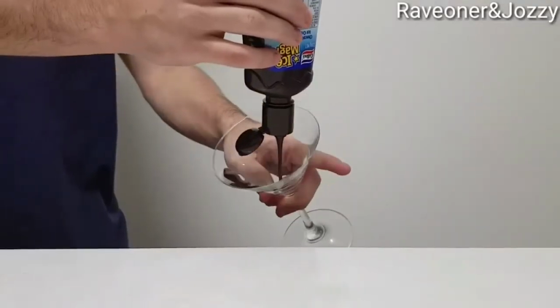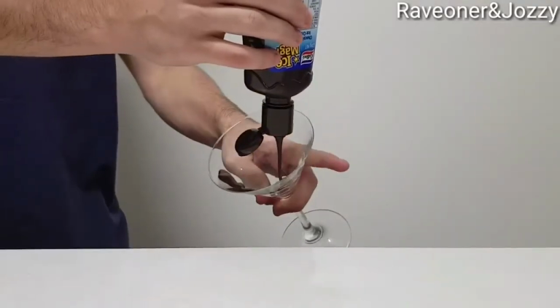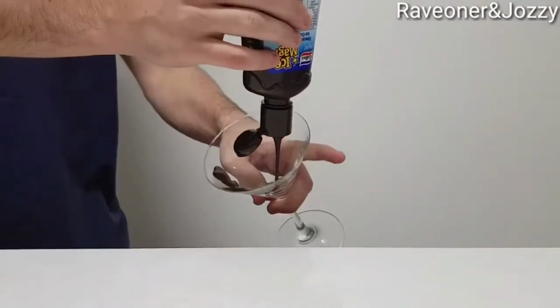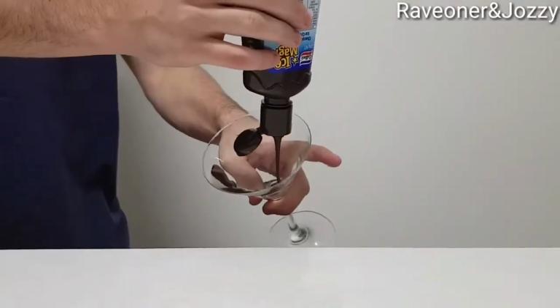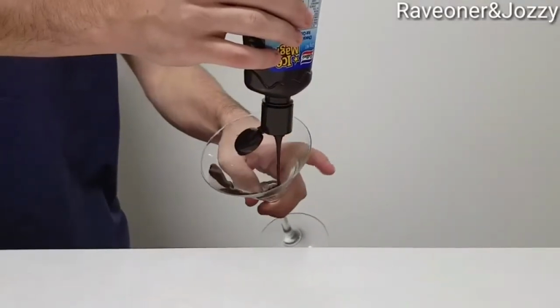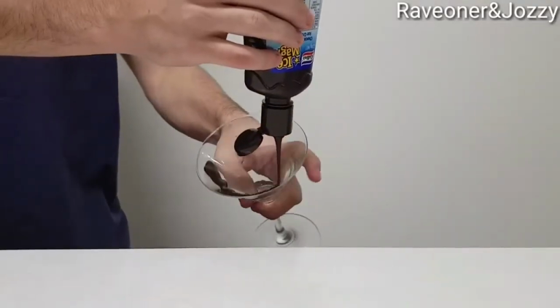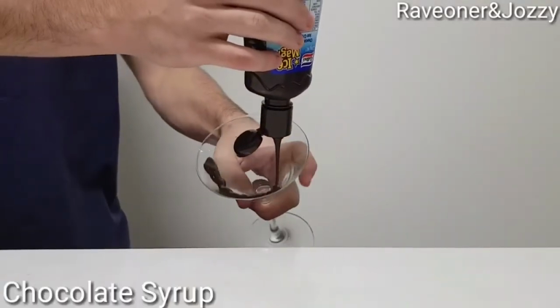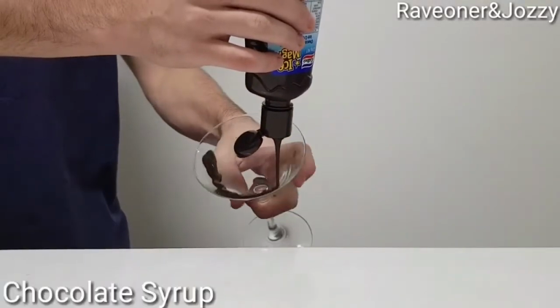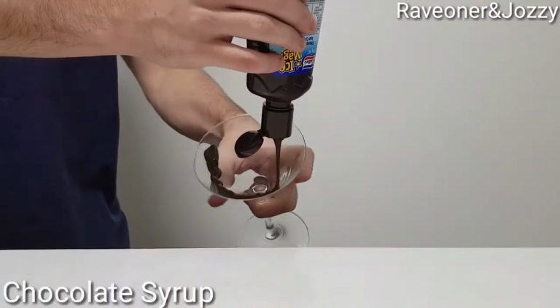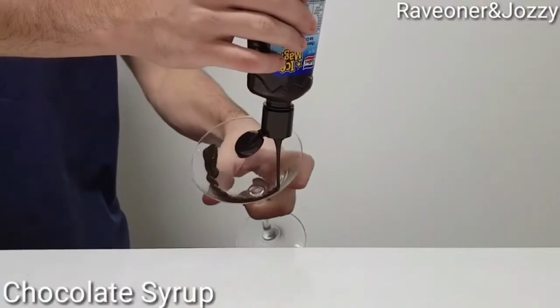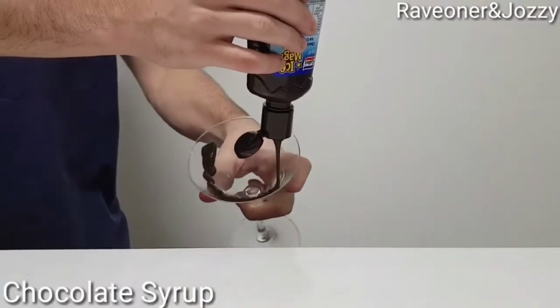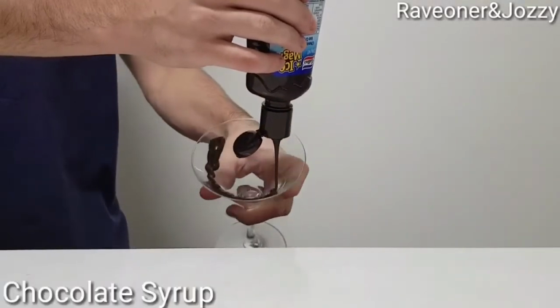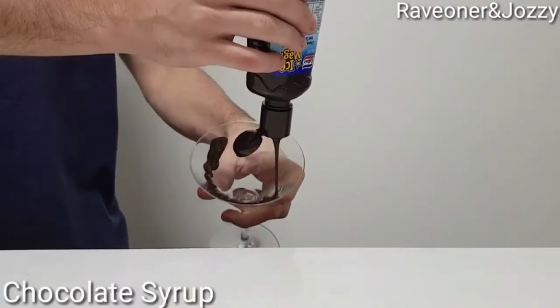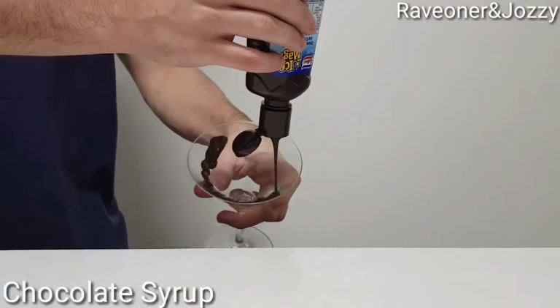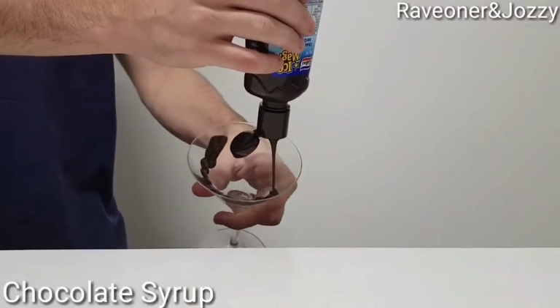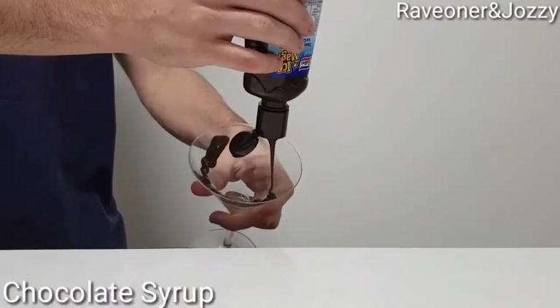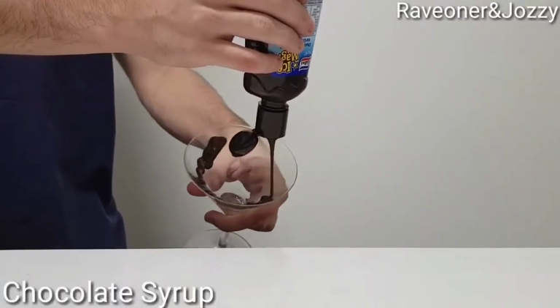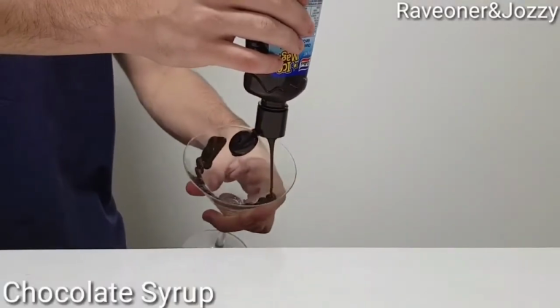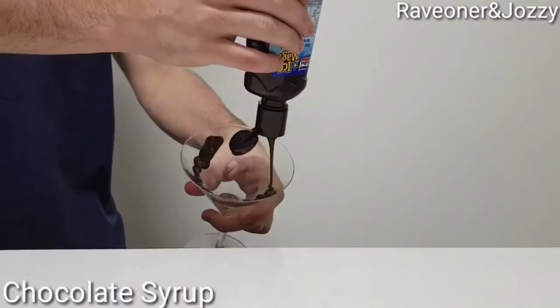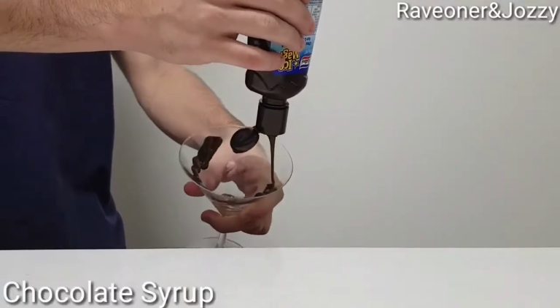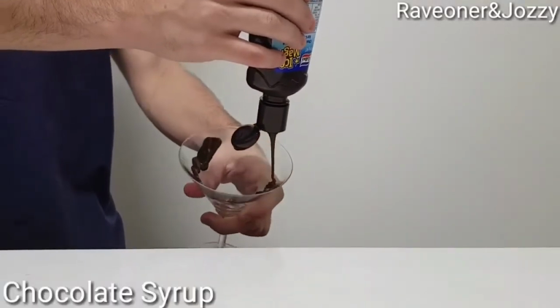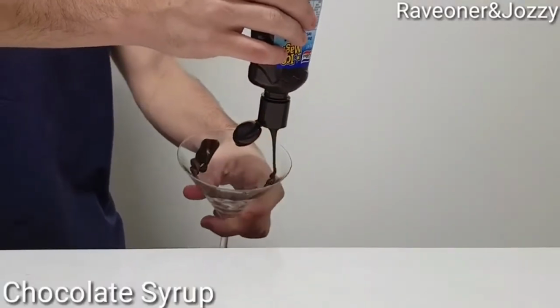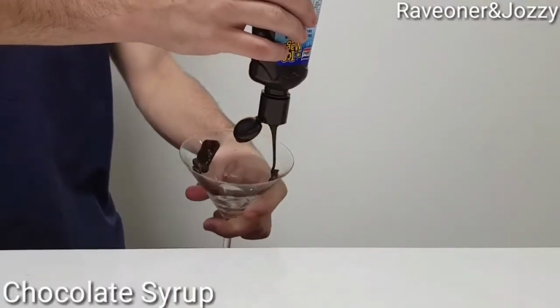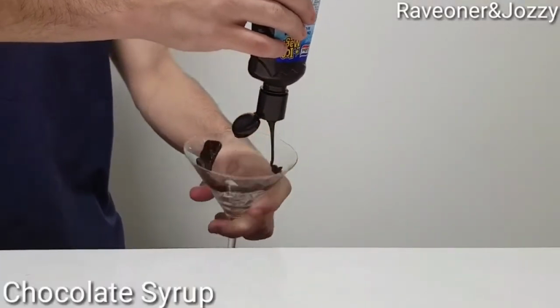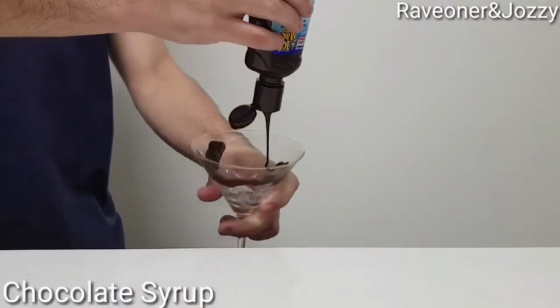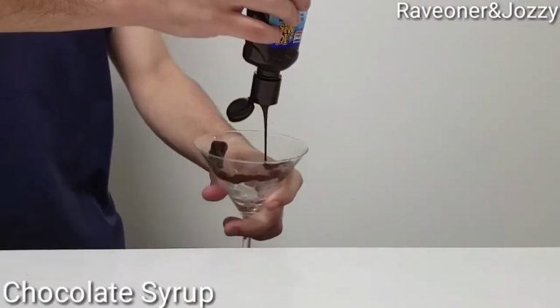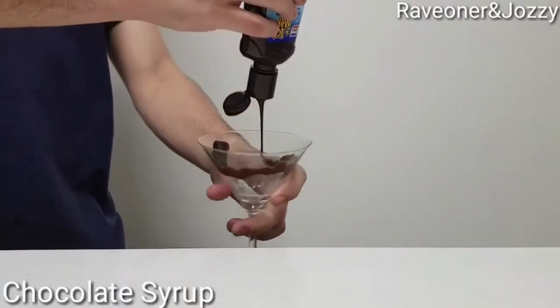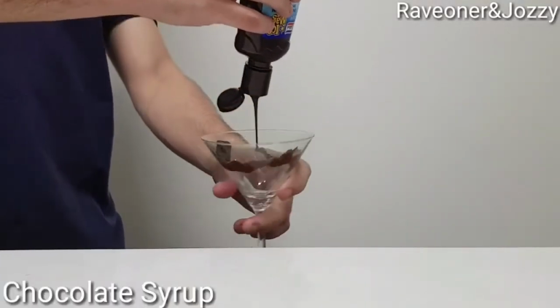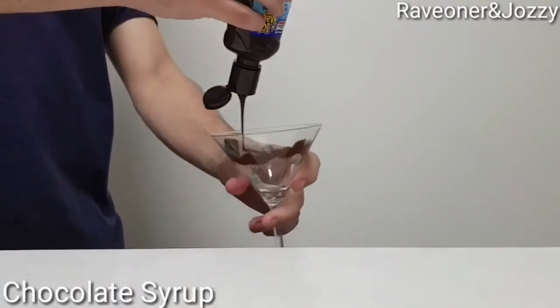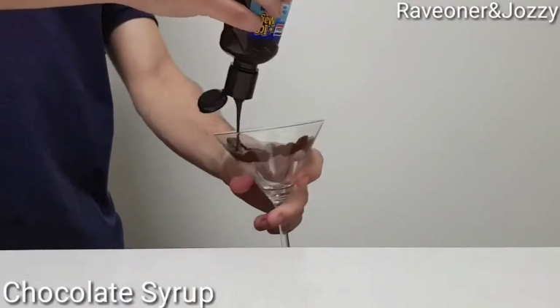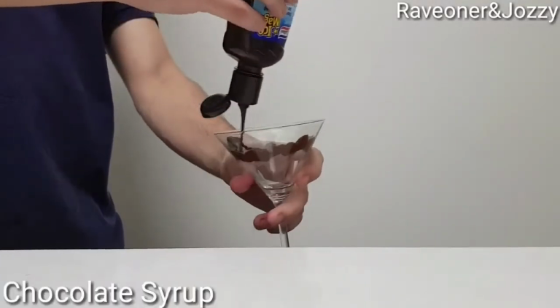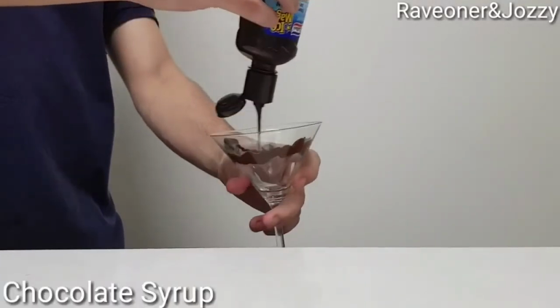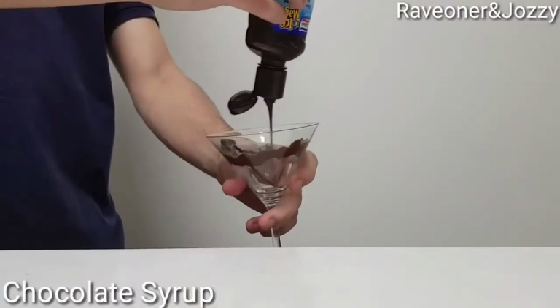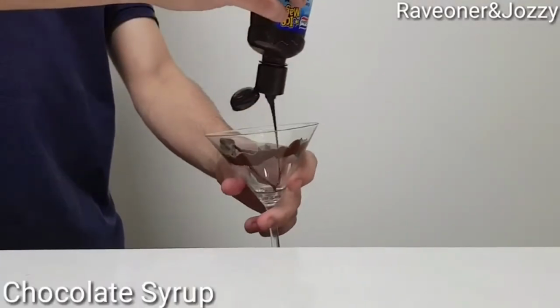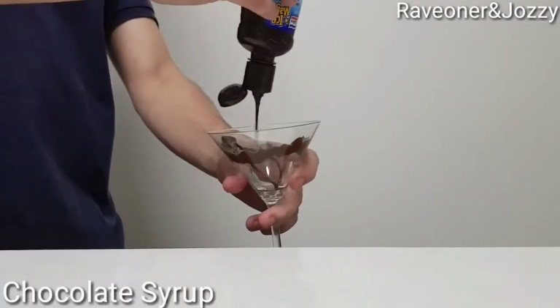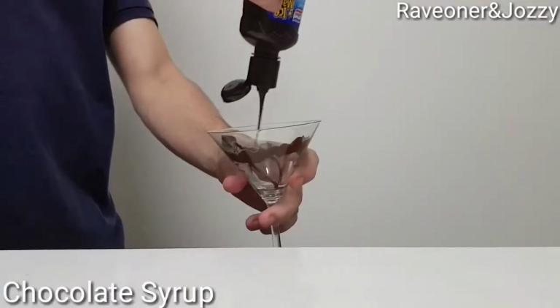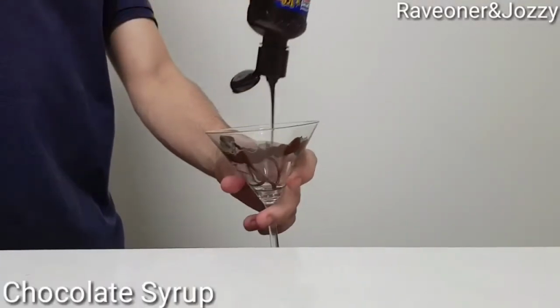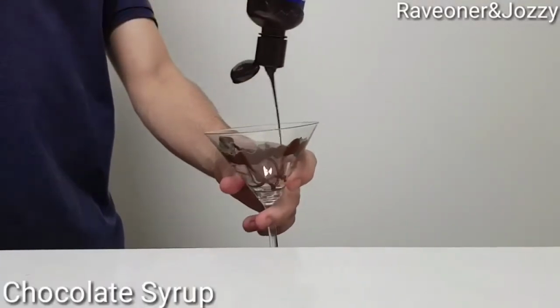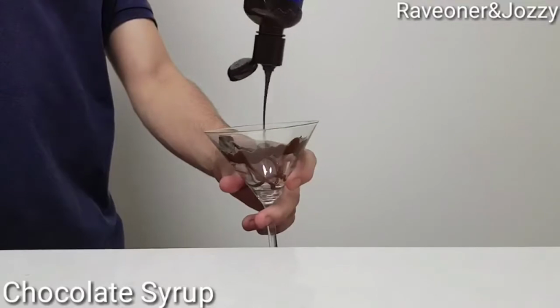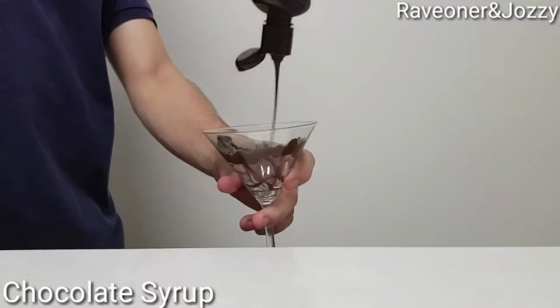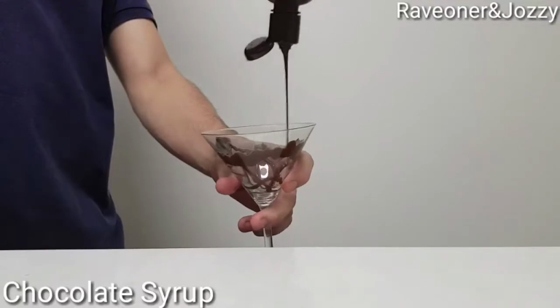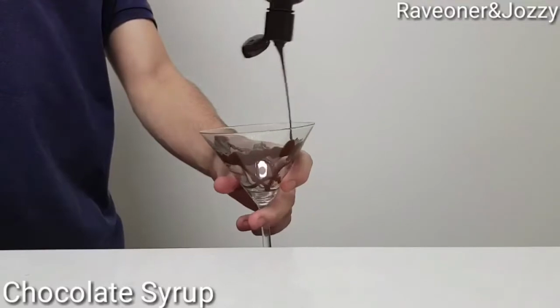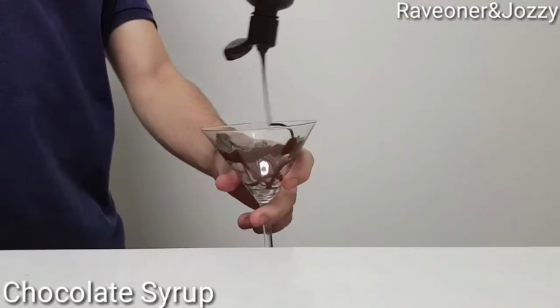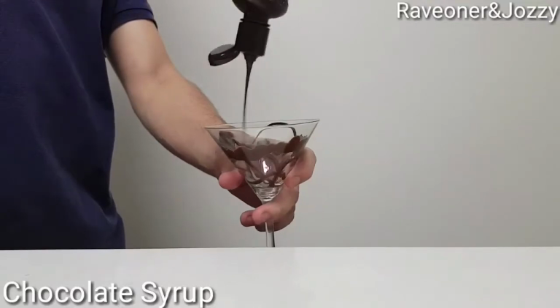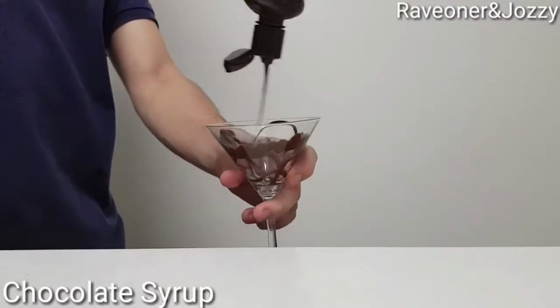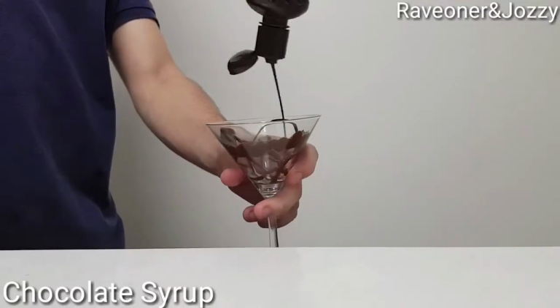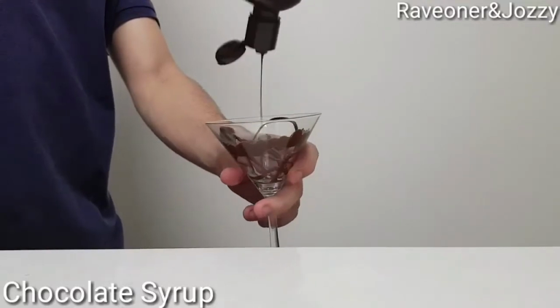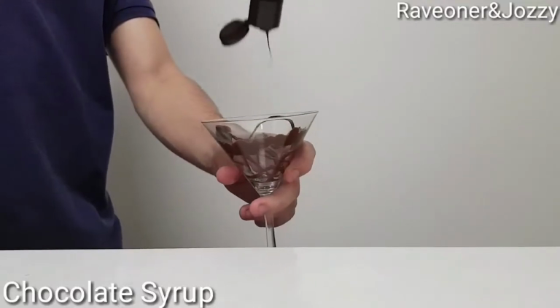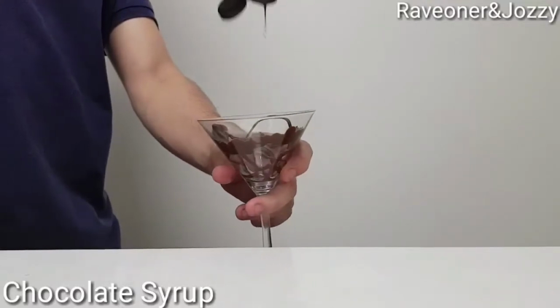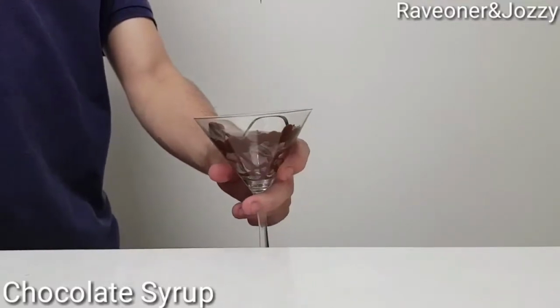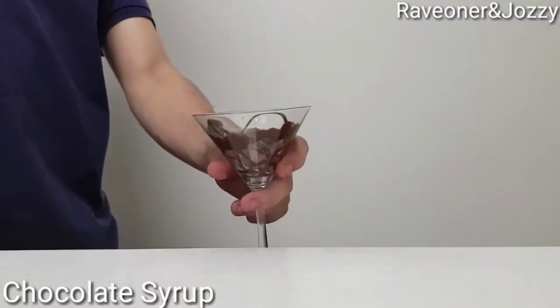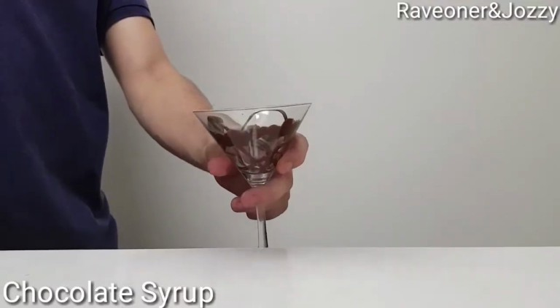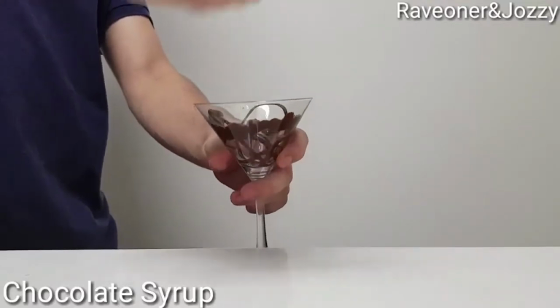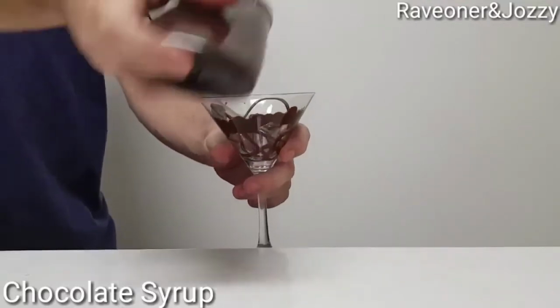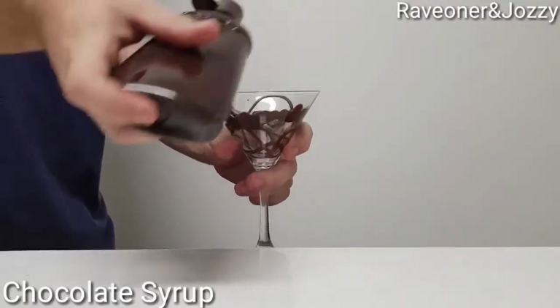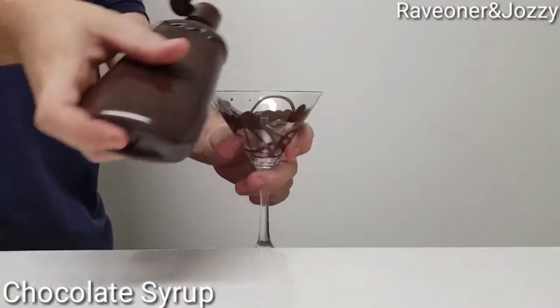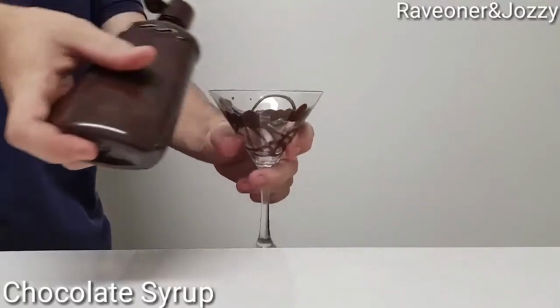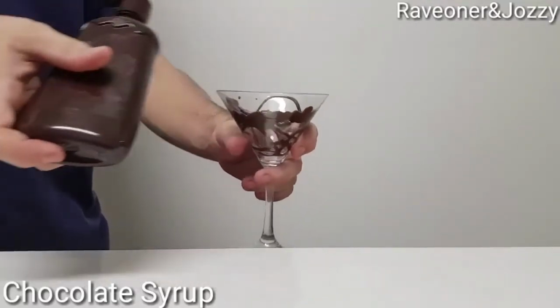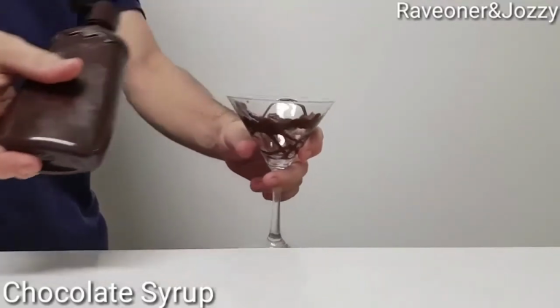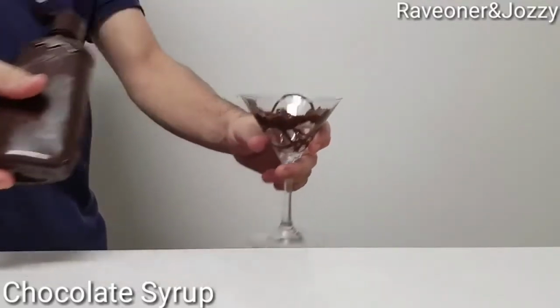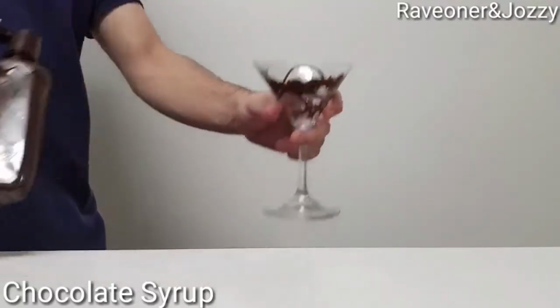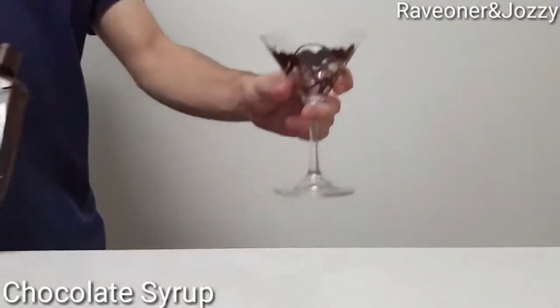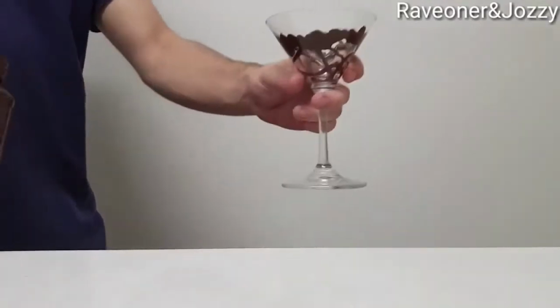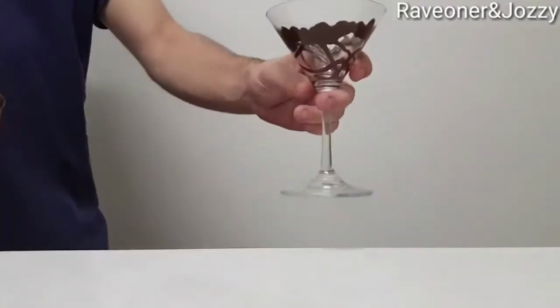Put some chocolate syrup inside my glass — any design you like.